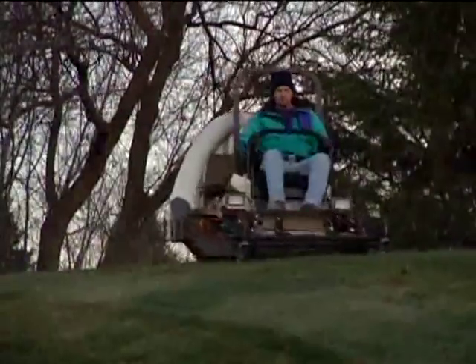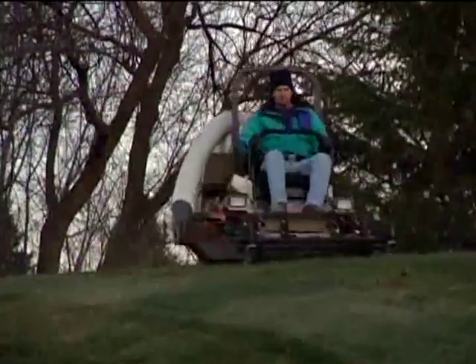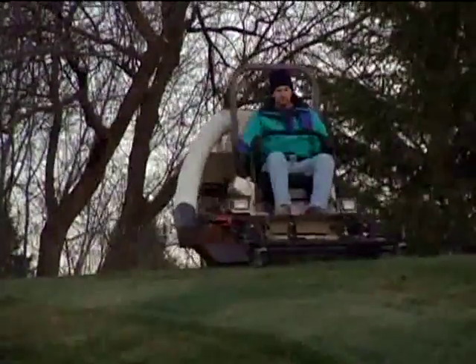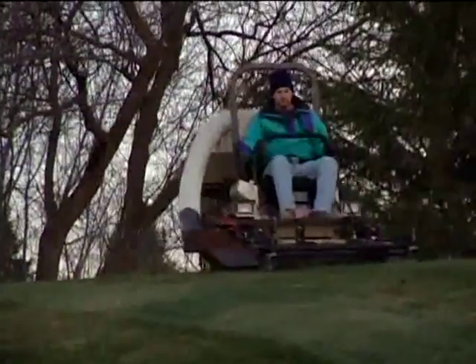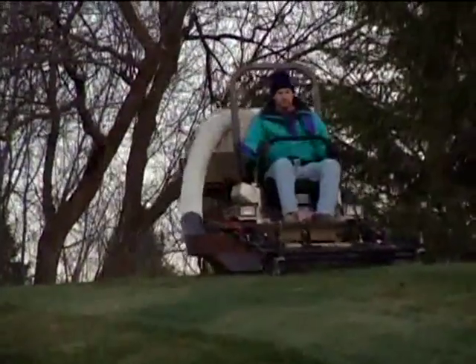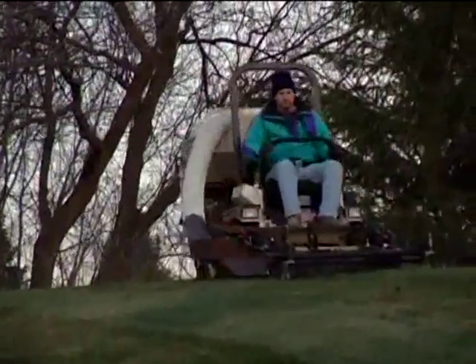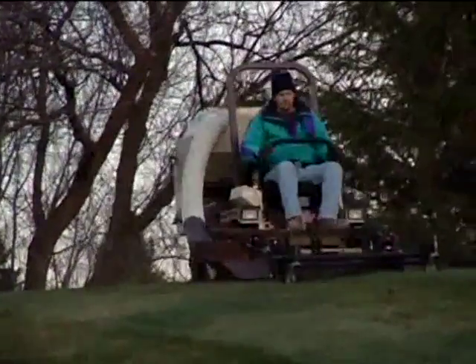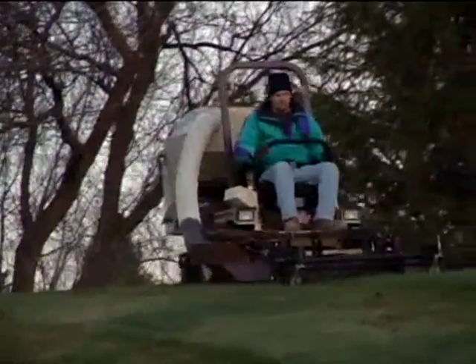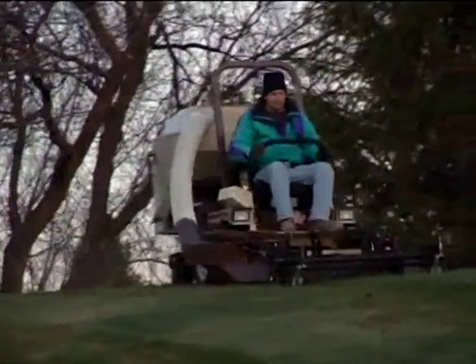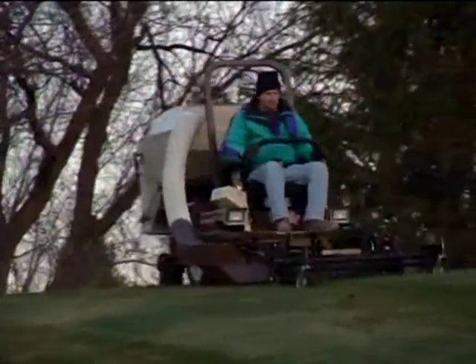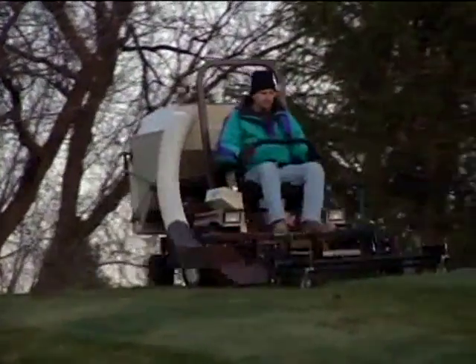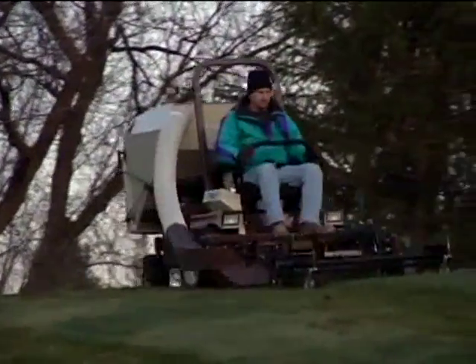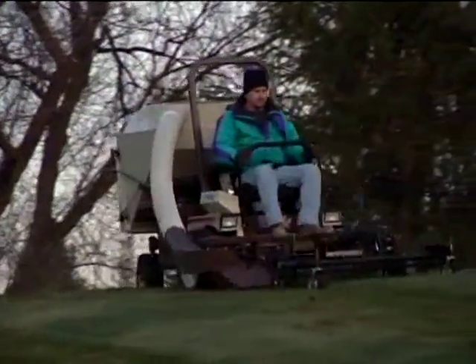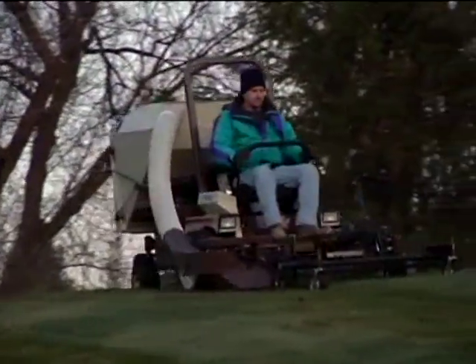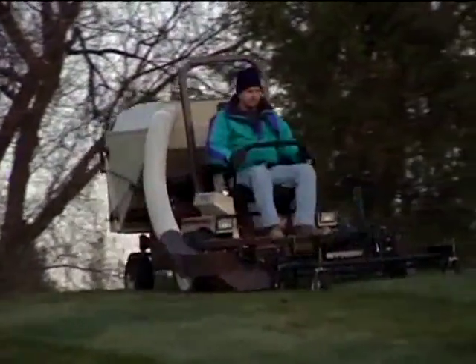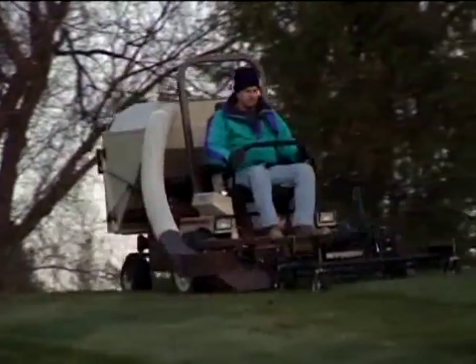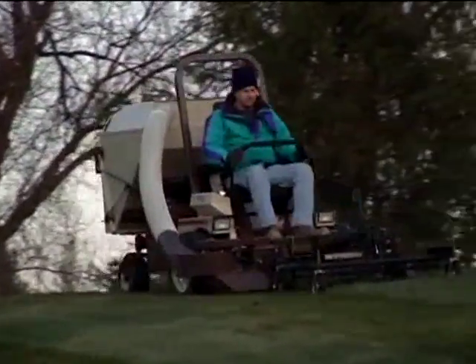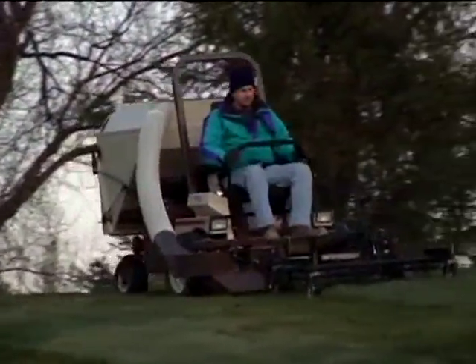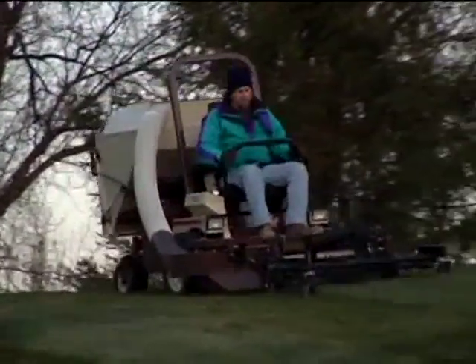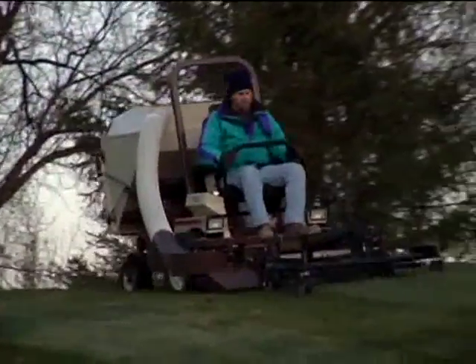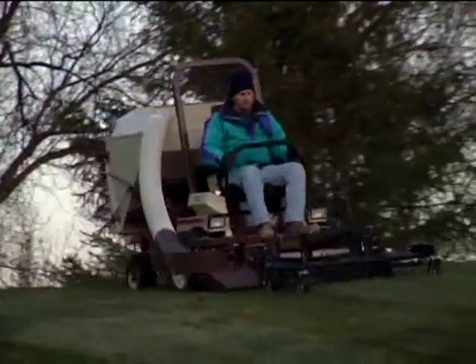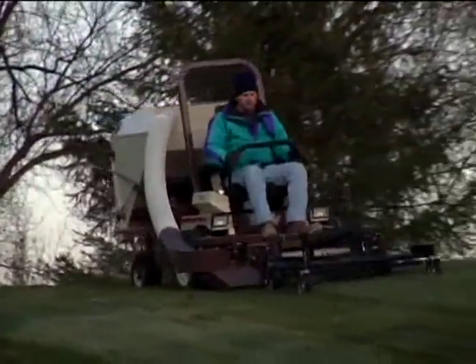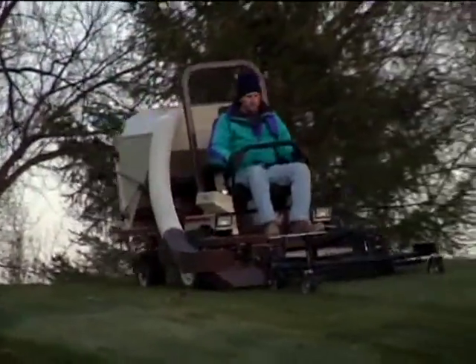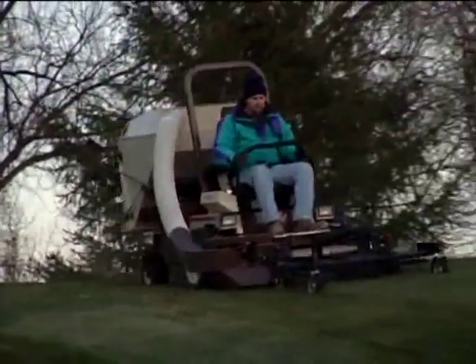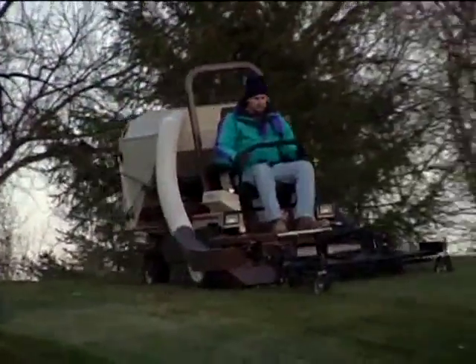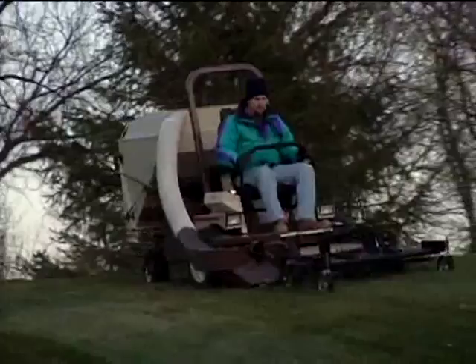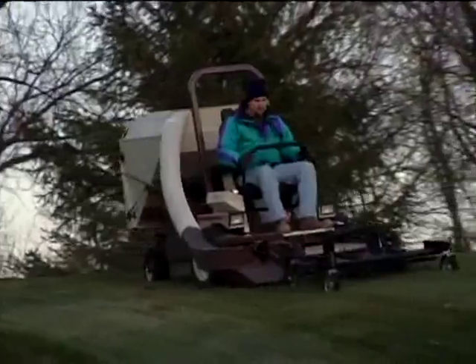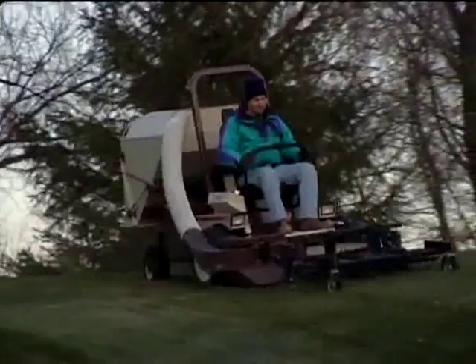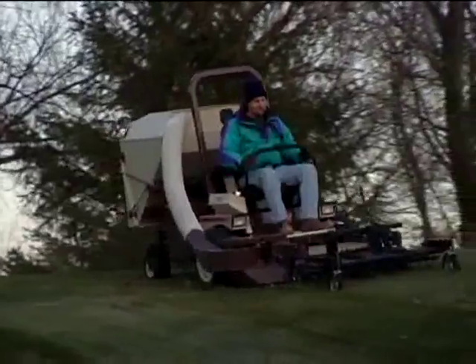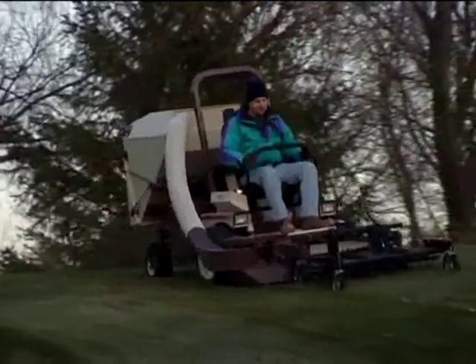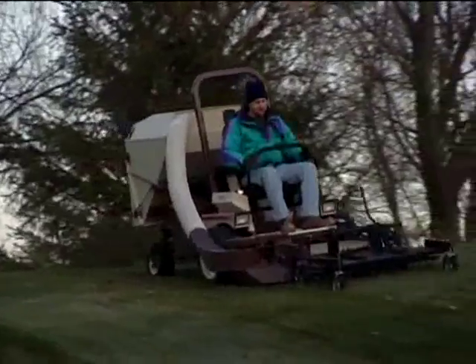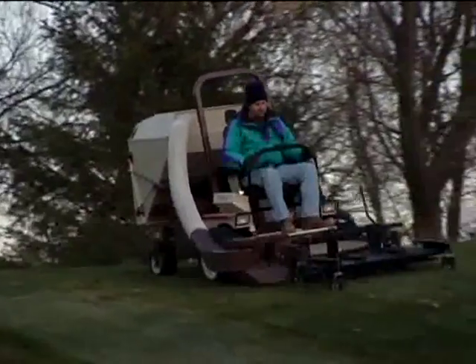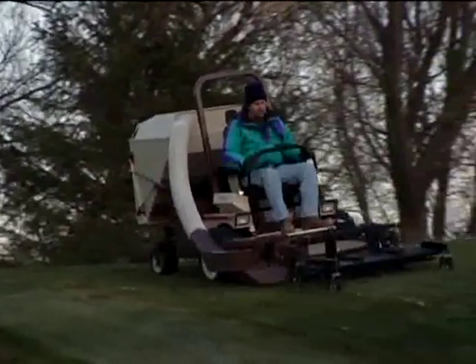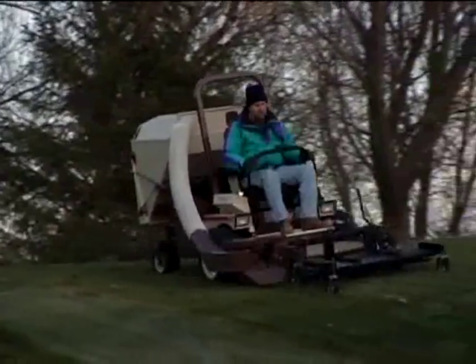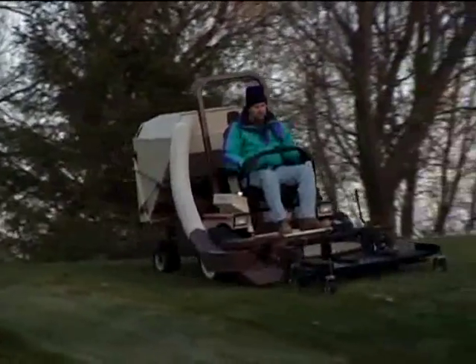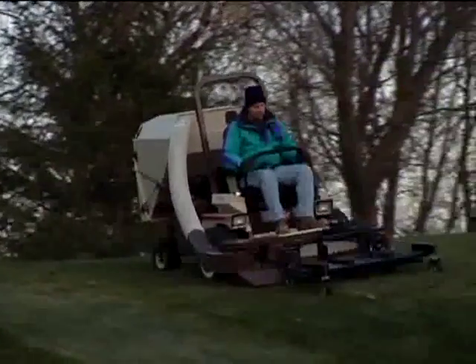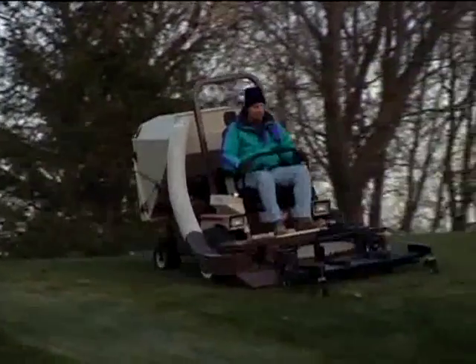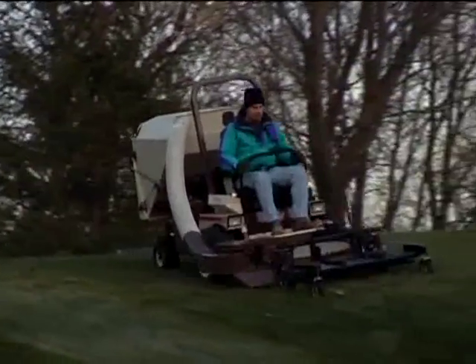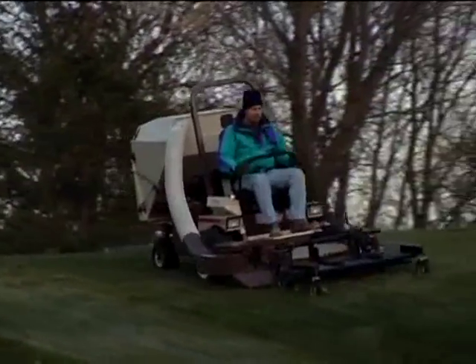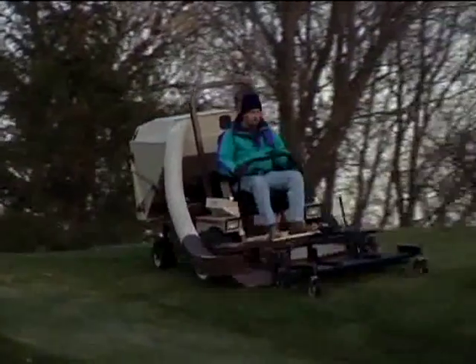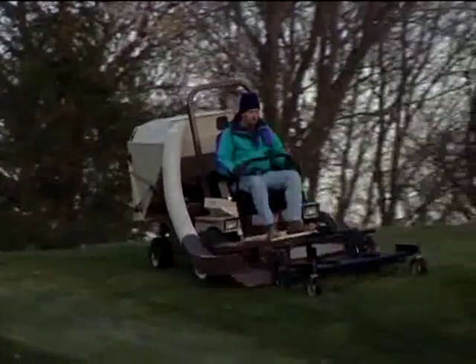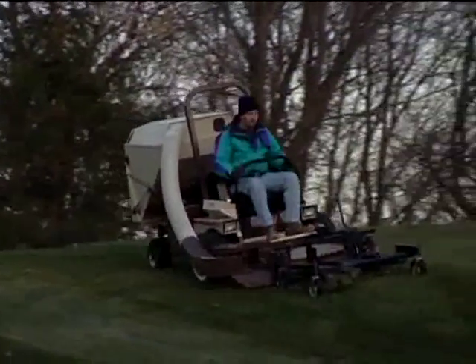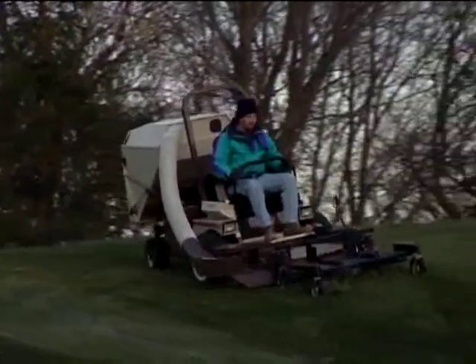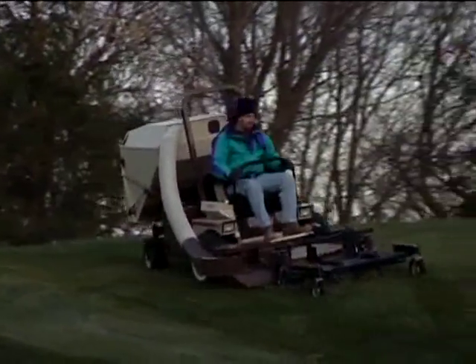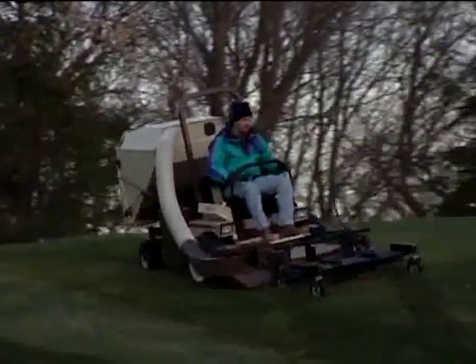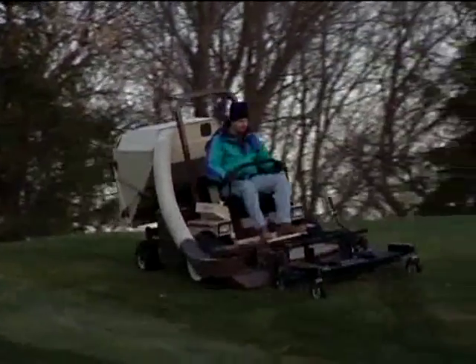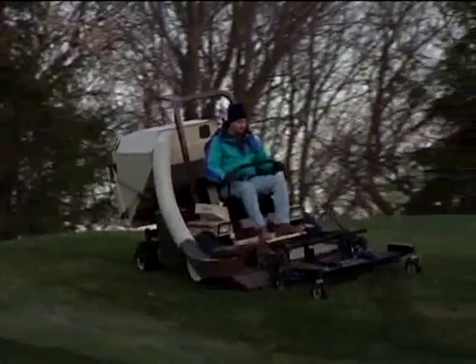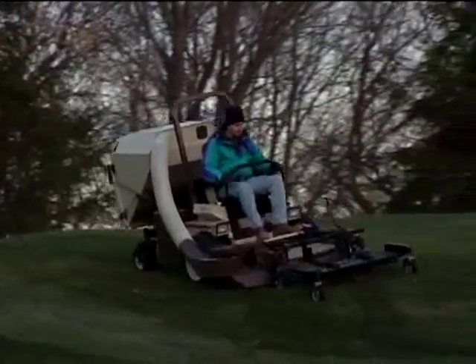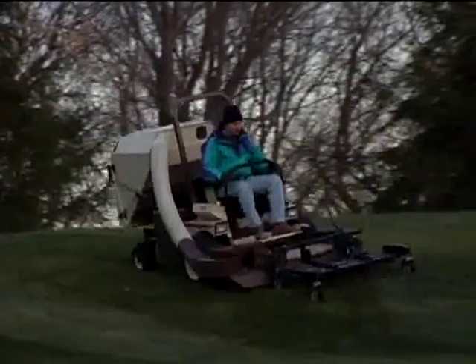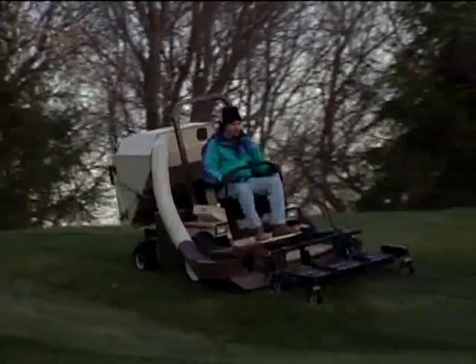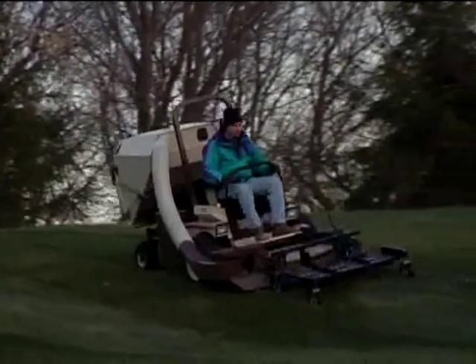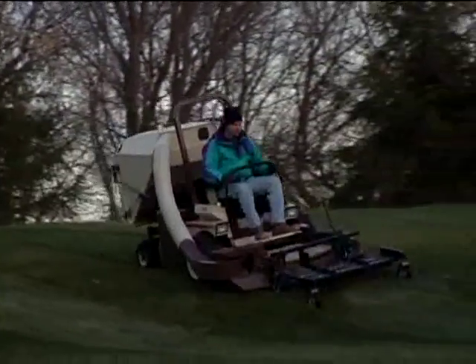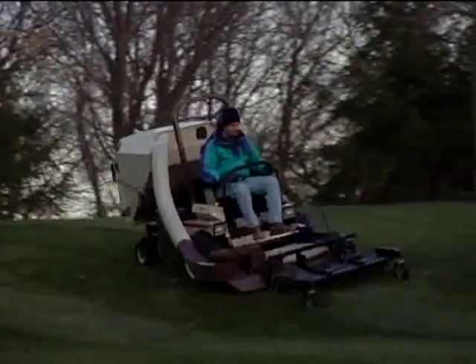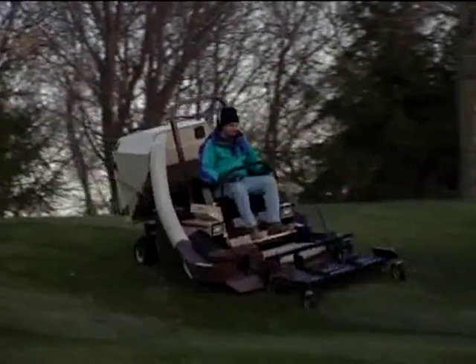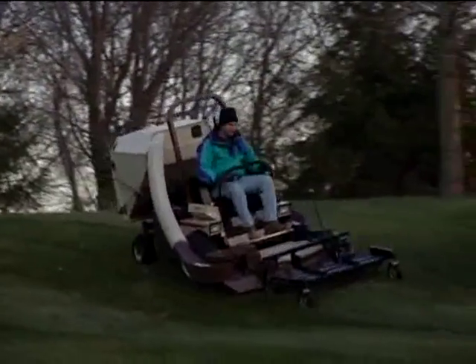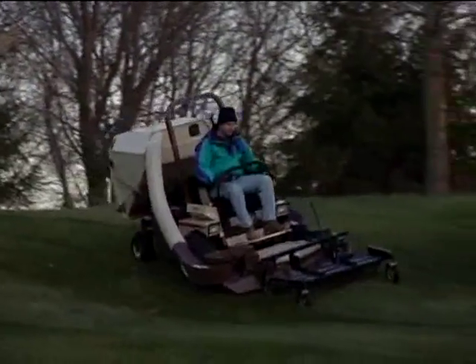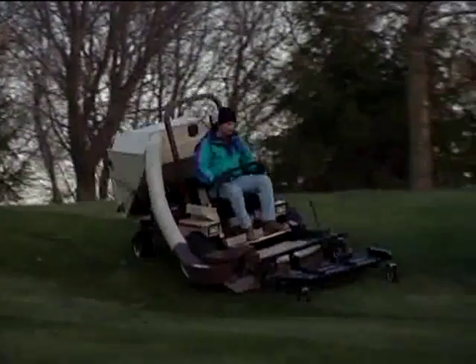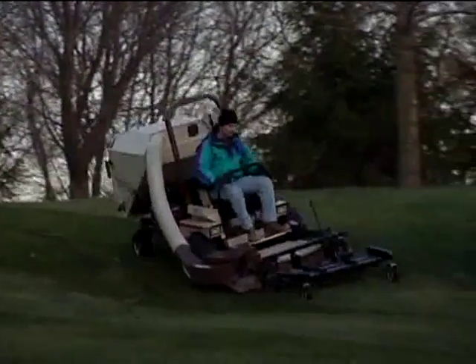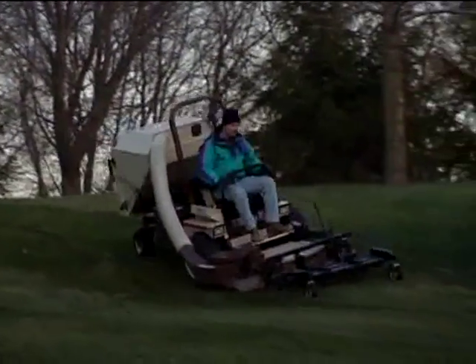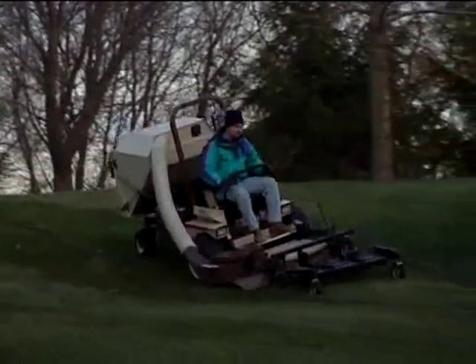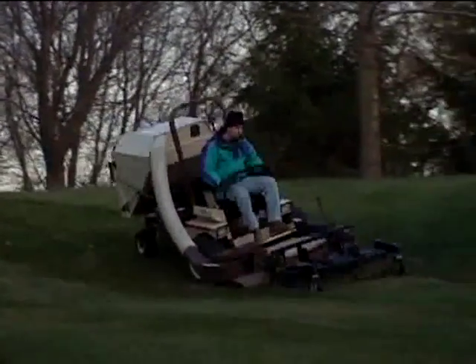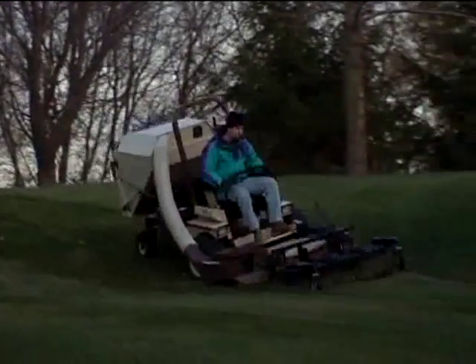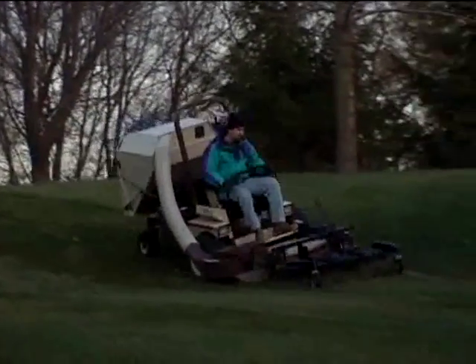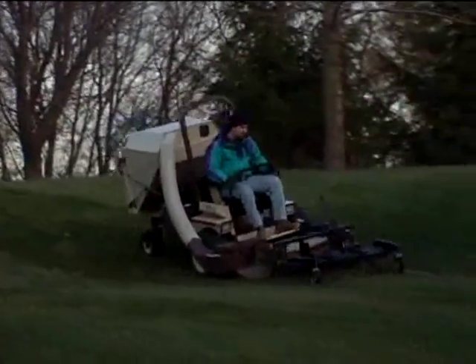Not only does this improve the lawn's appearance, but it also creates a better environment for fertilizer to more easily be taken up by the root system.